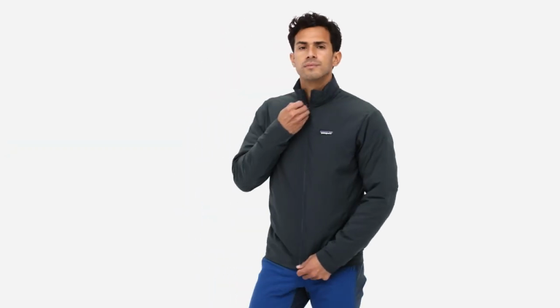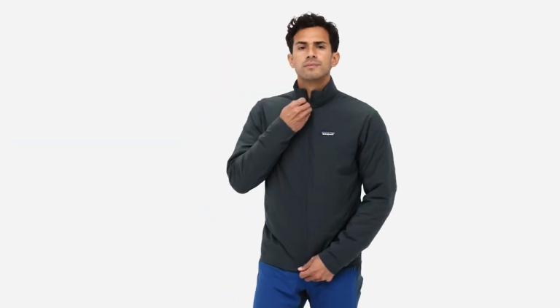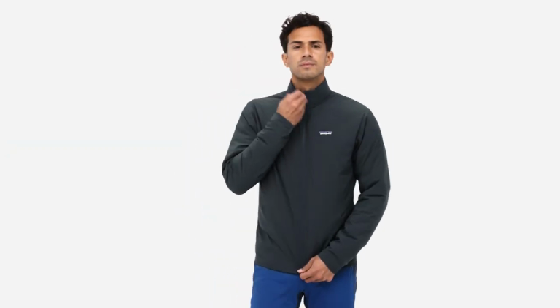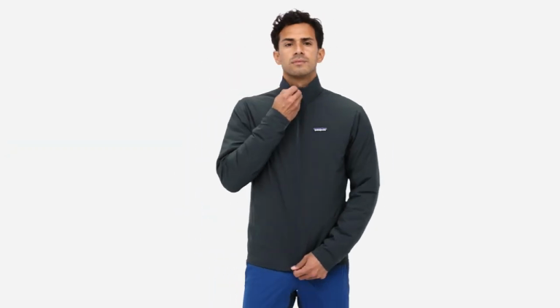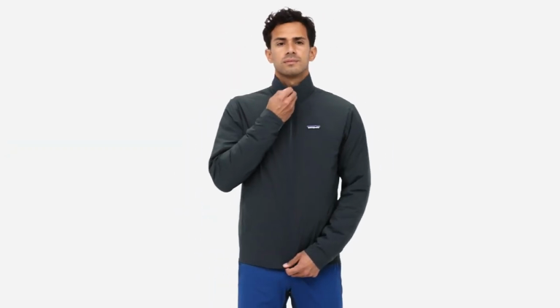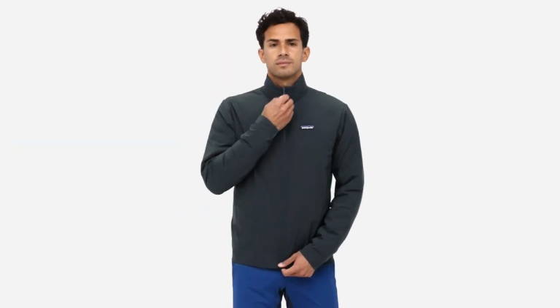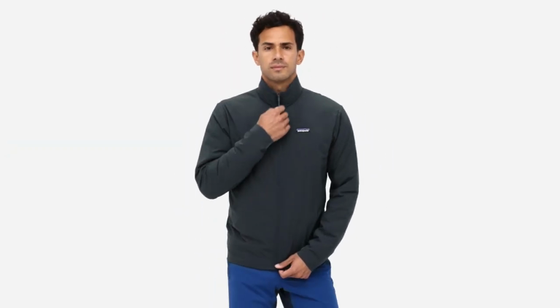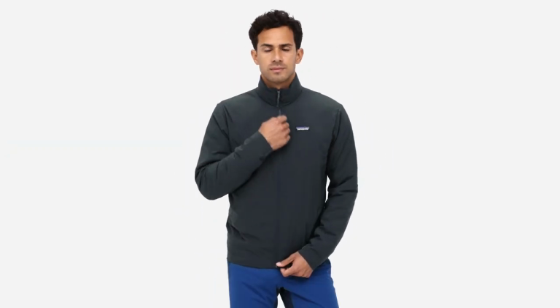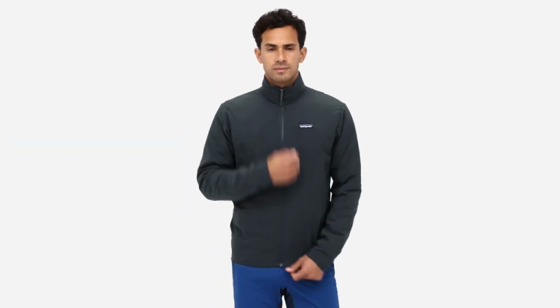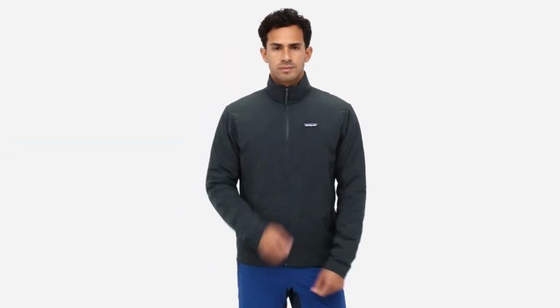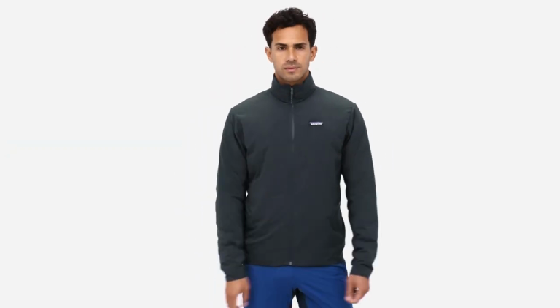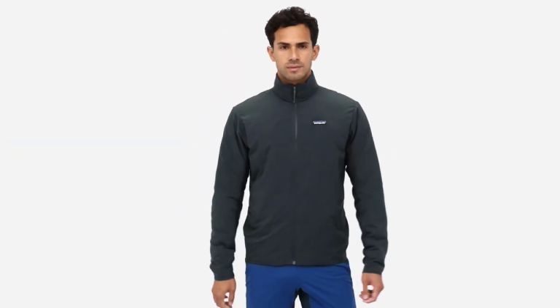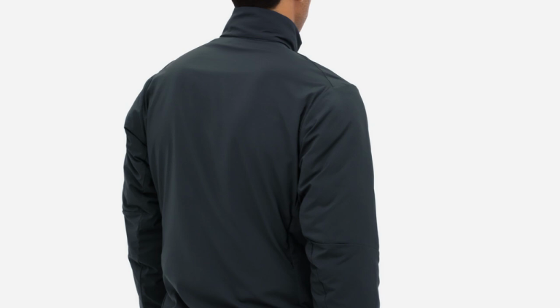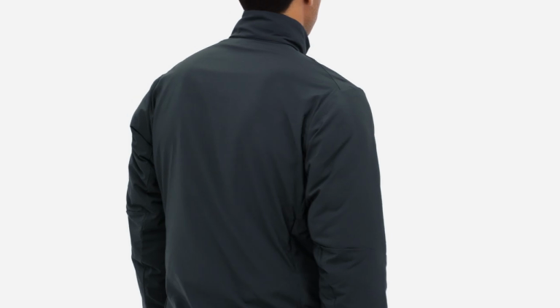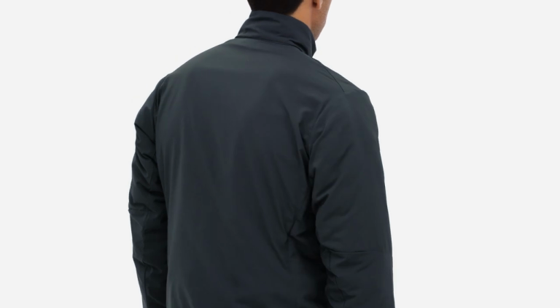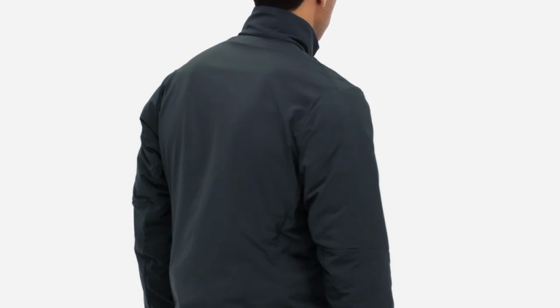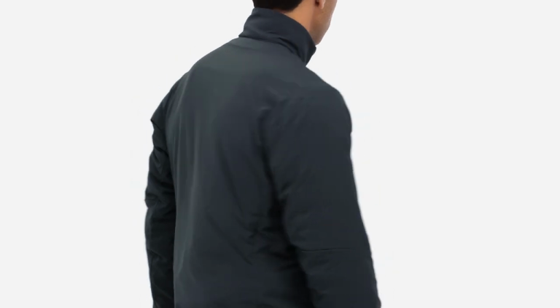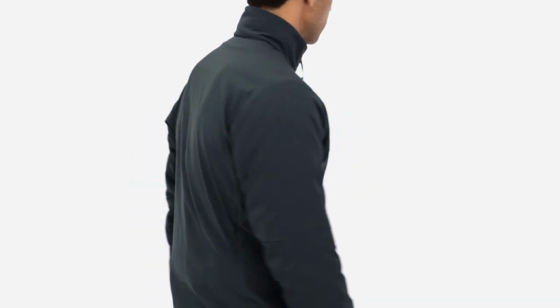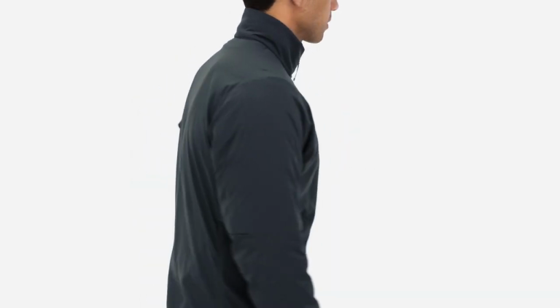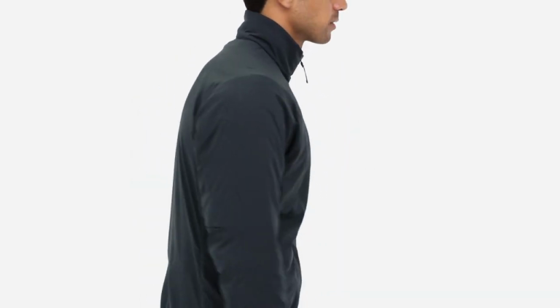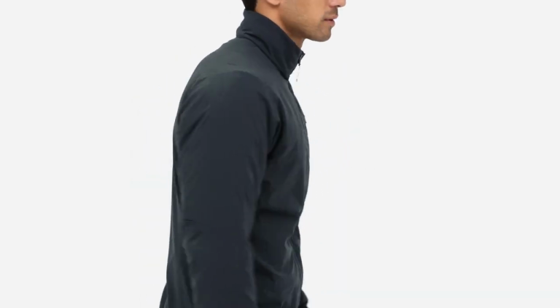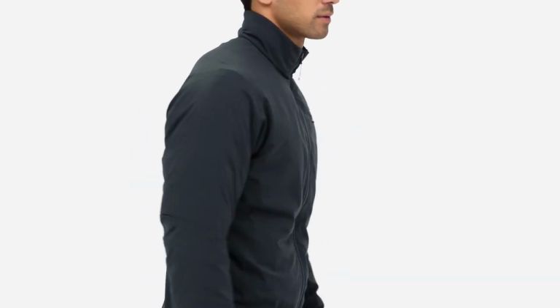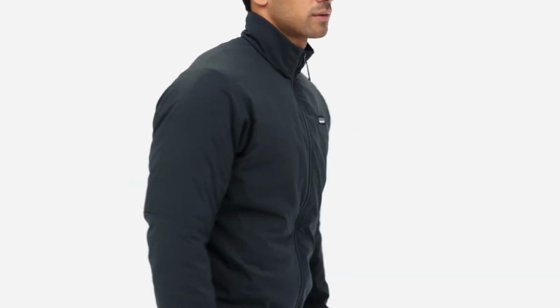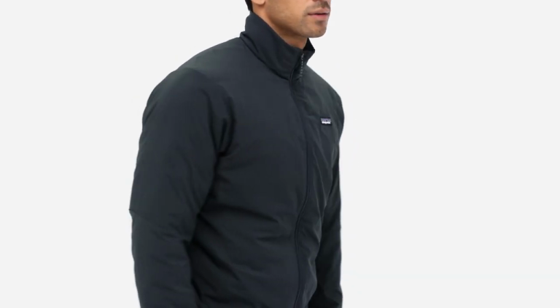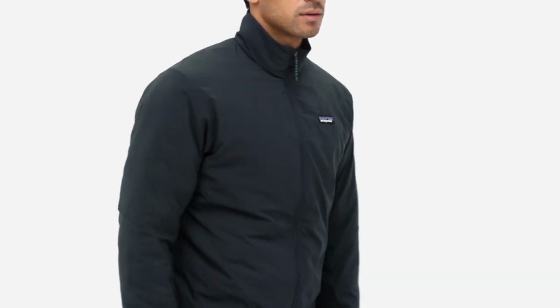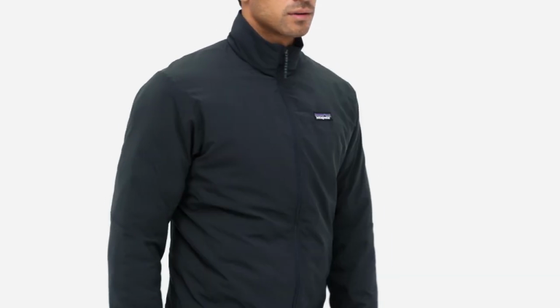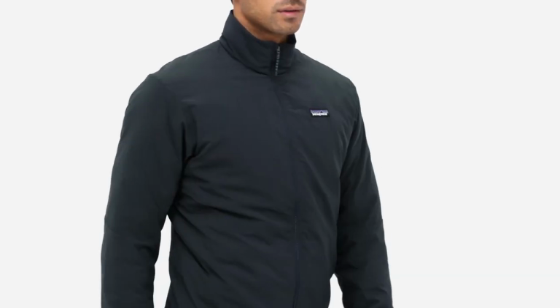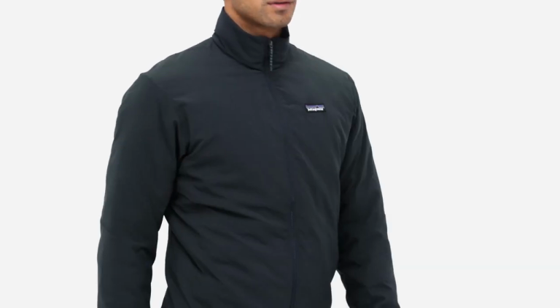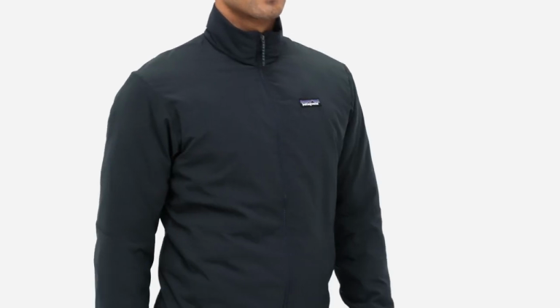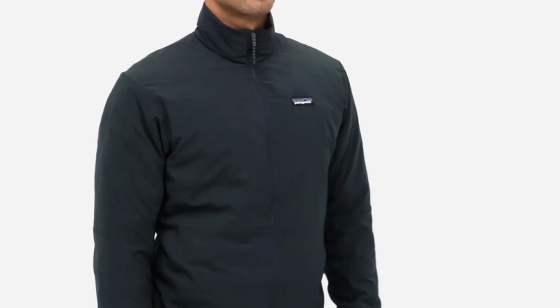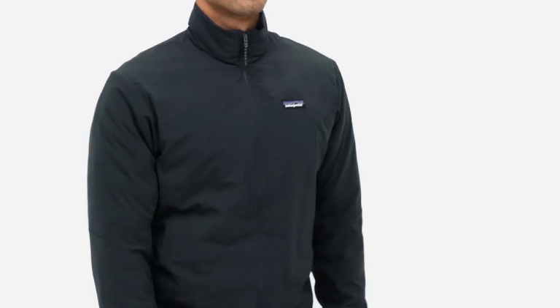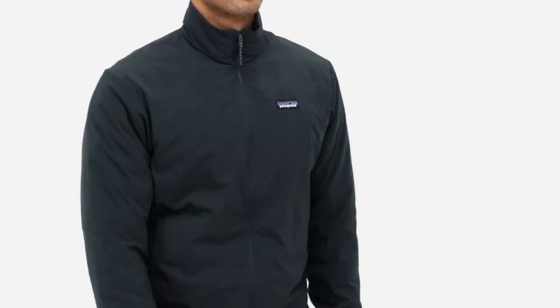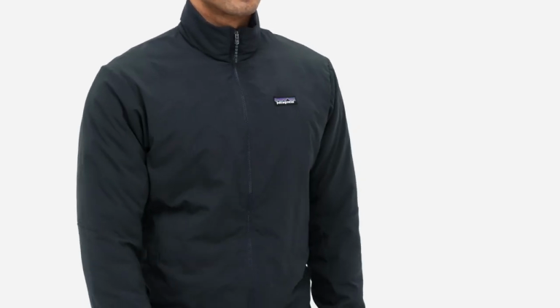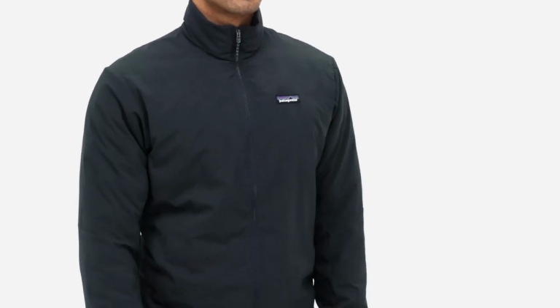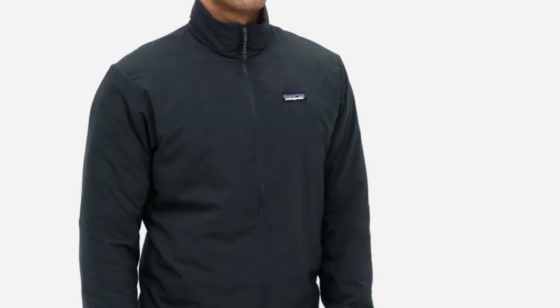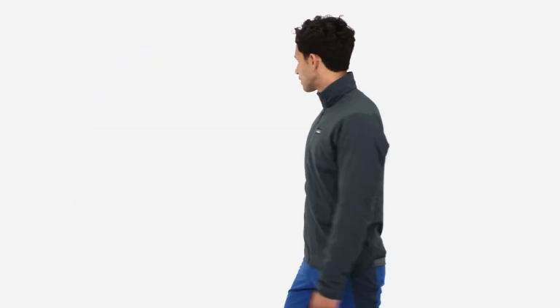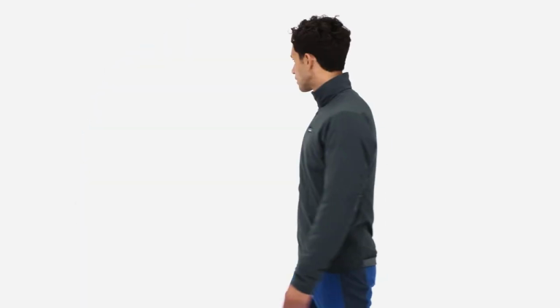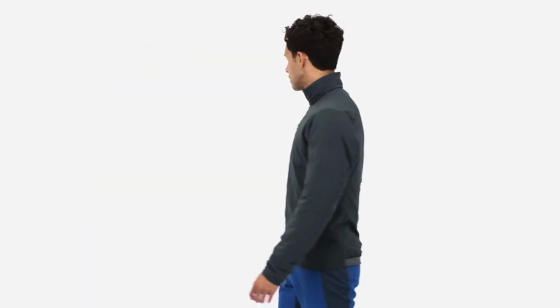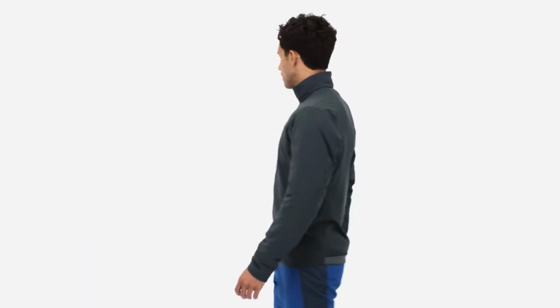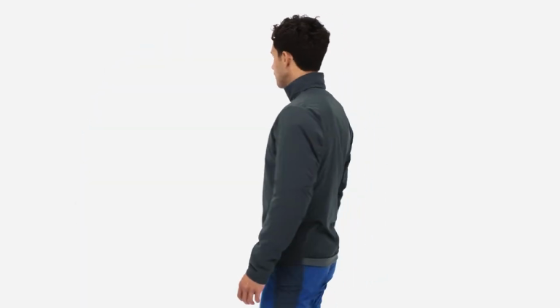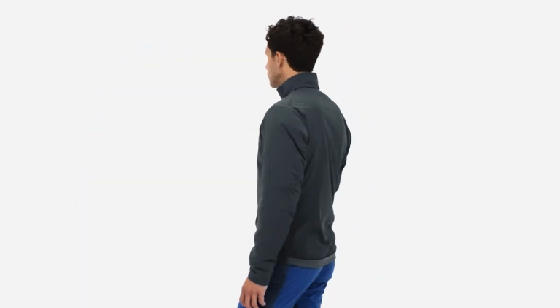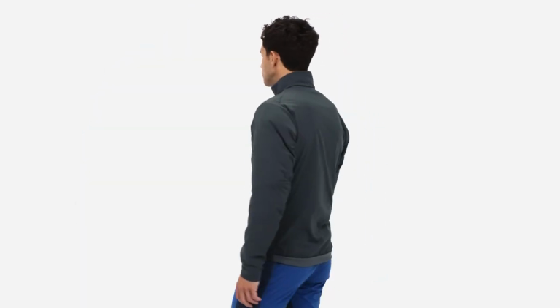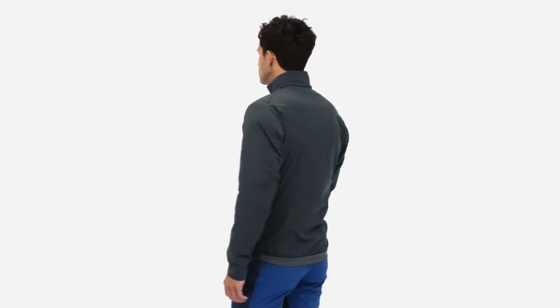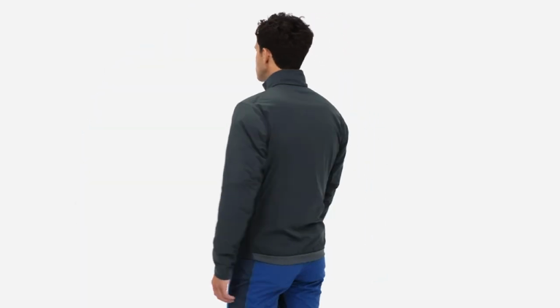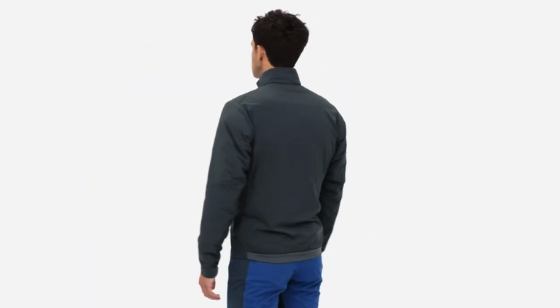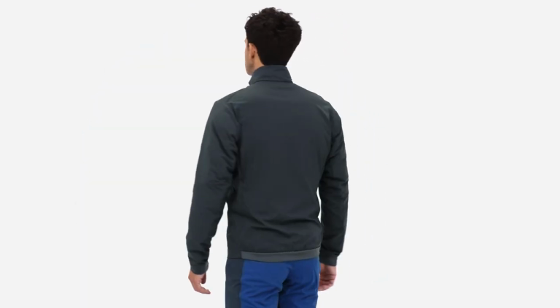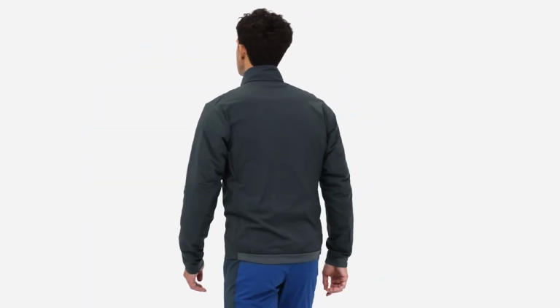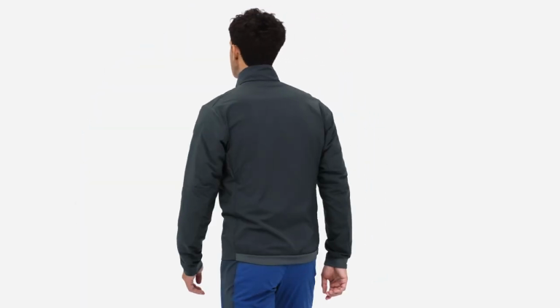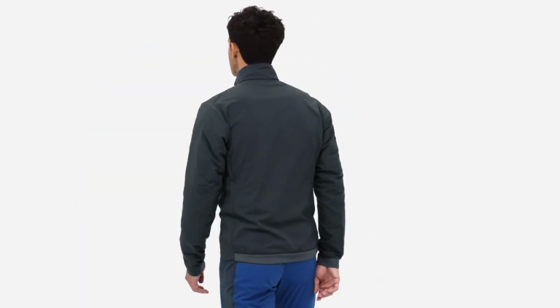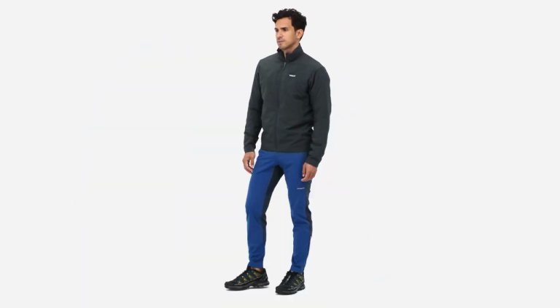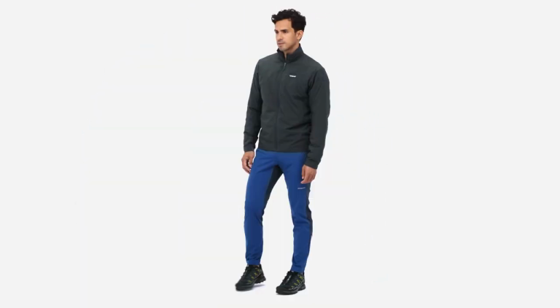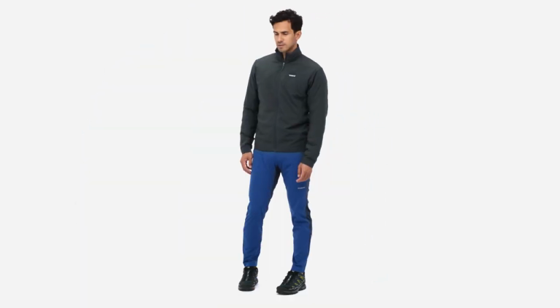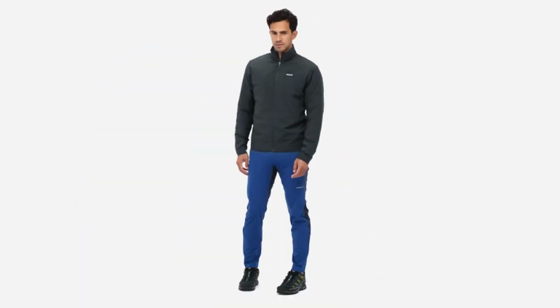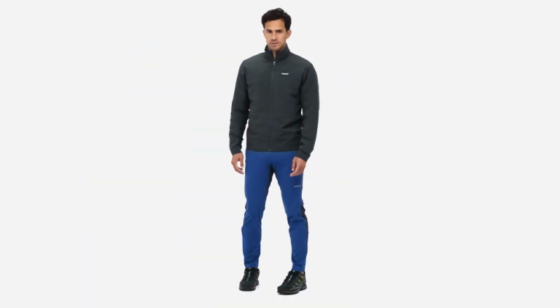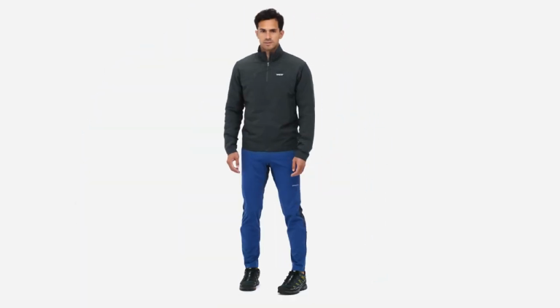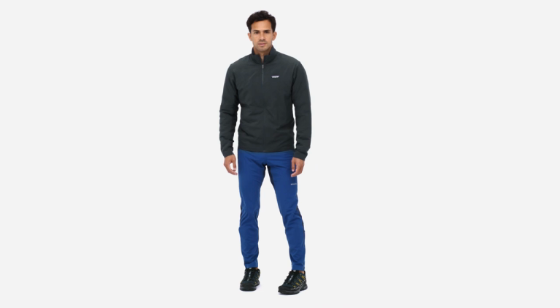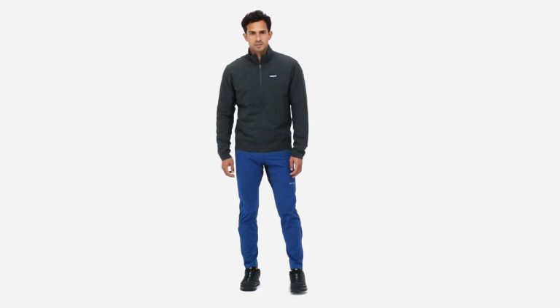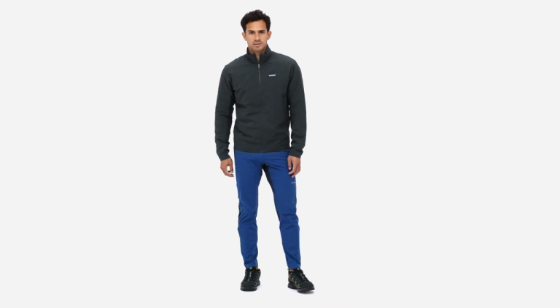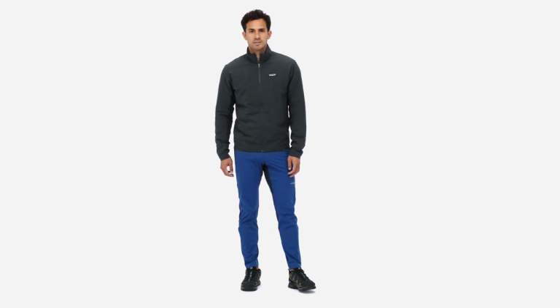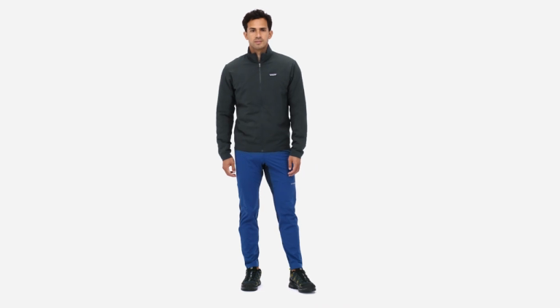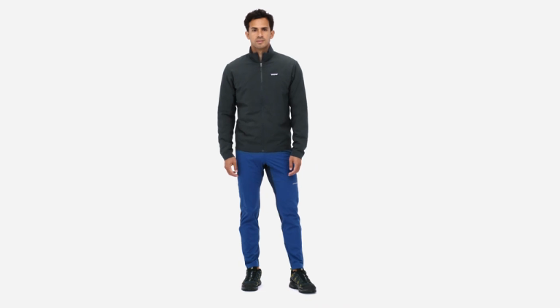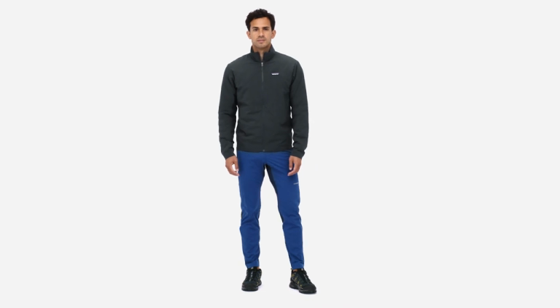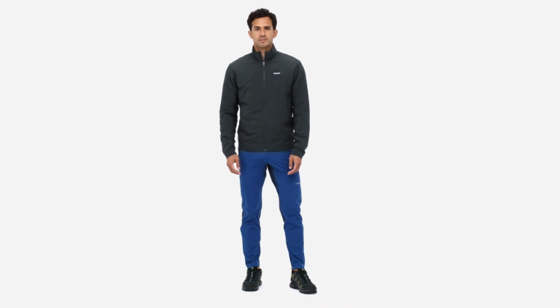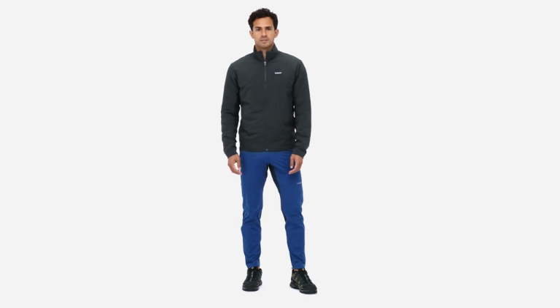So push the limits. No matter what the thermometer says, the men's thermal air shed jacket has your back, and front, and everything else.